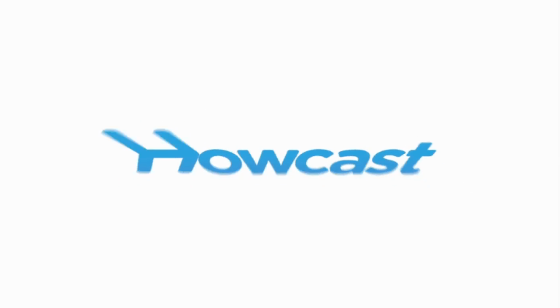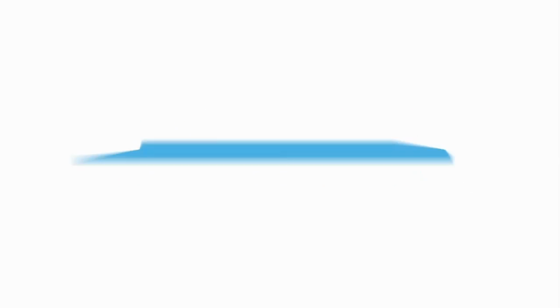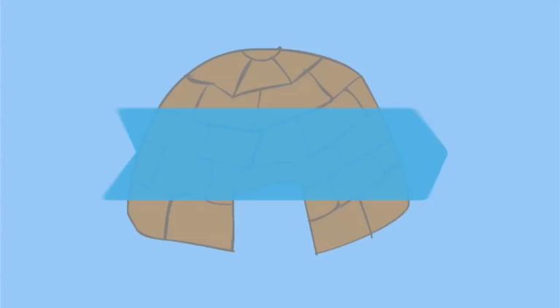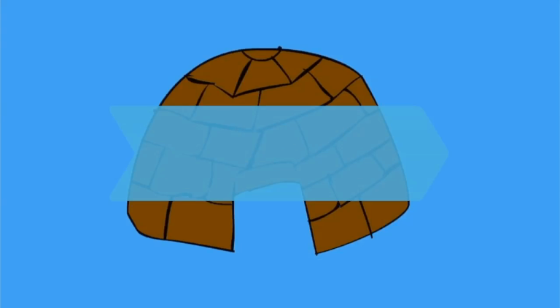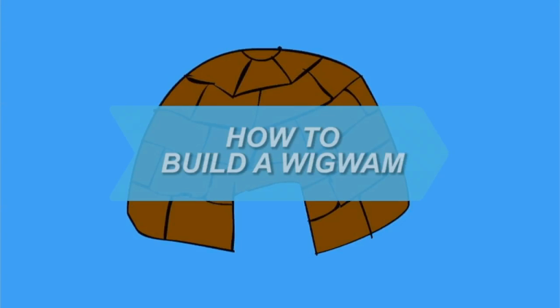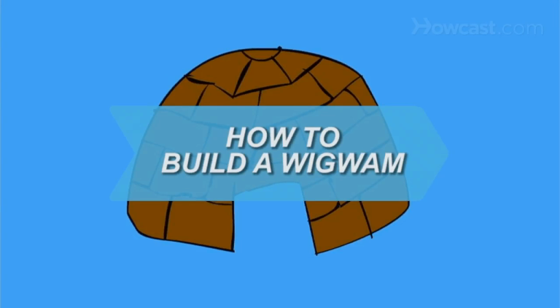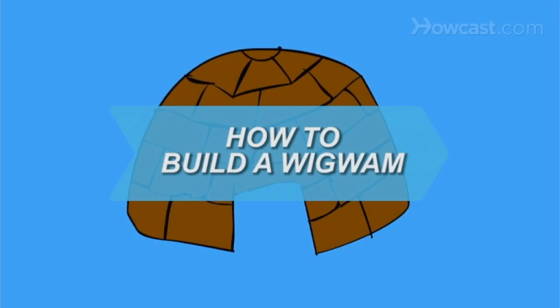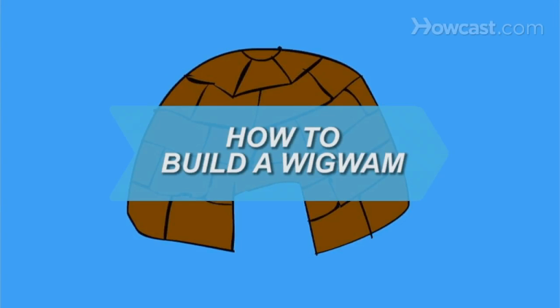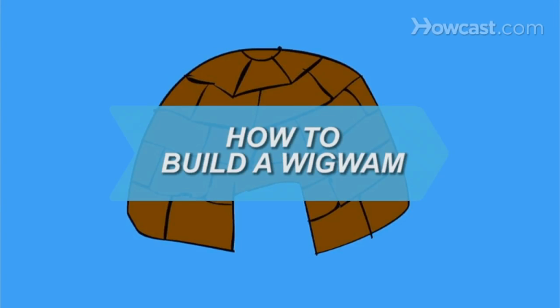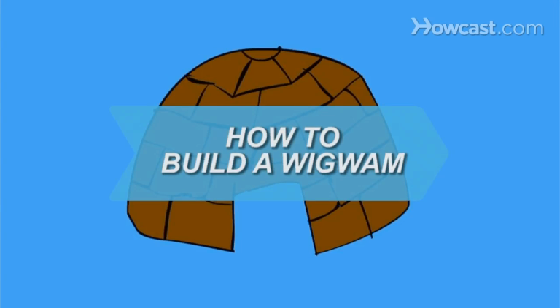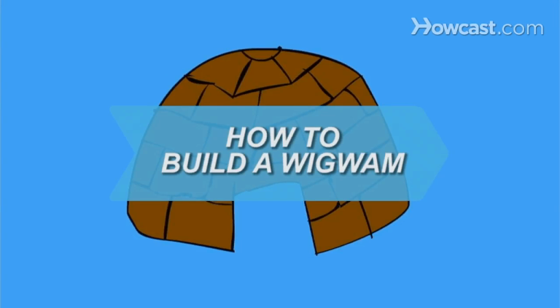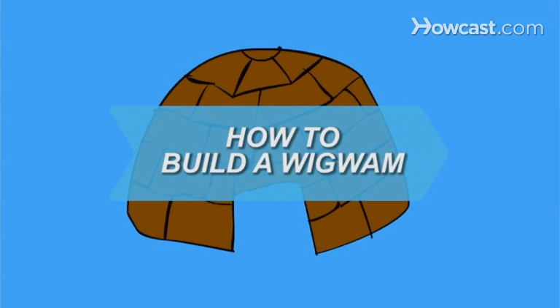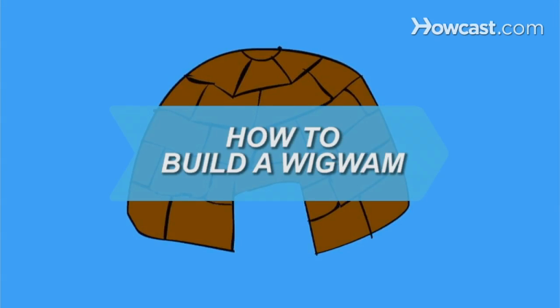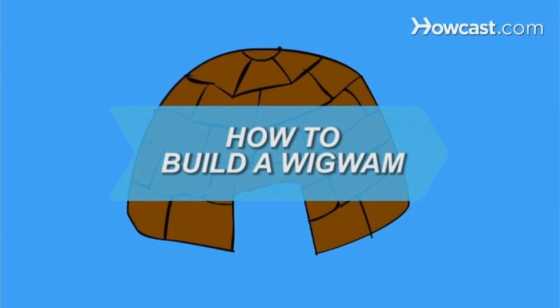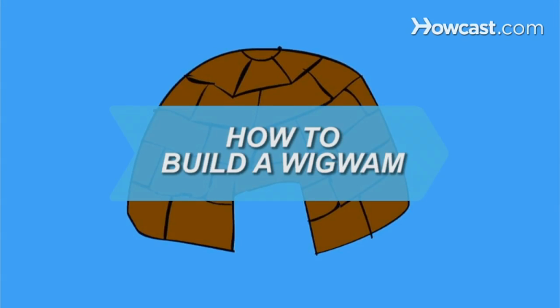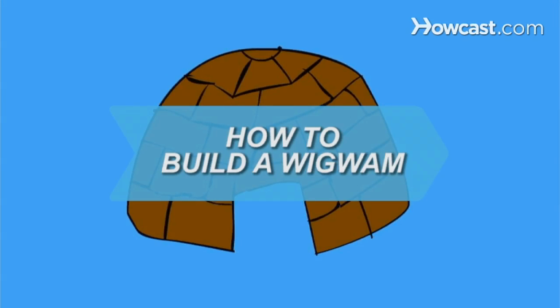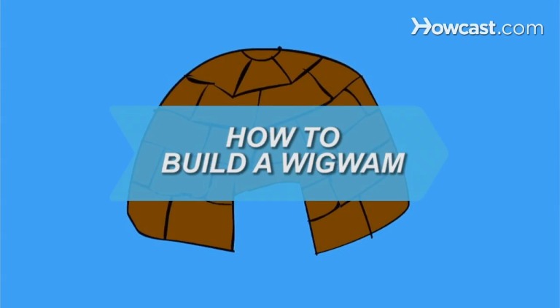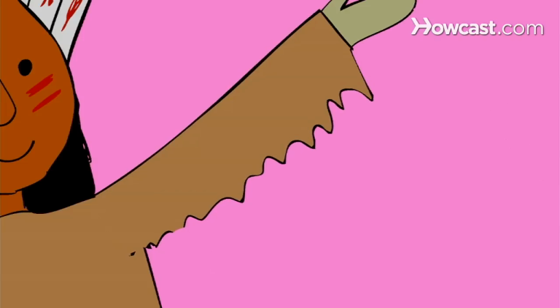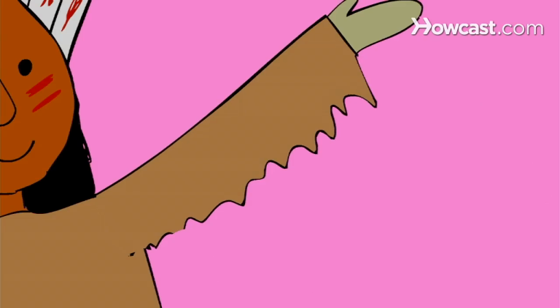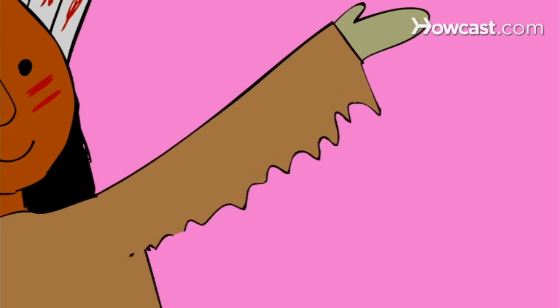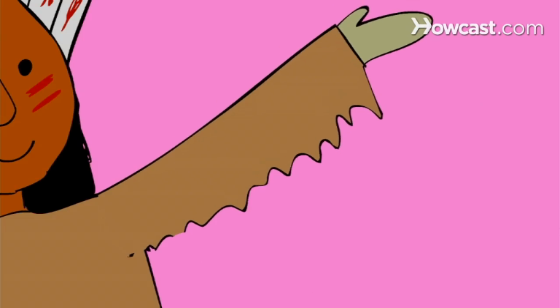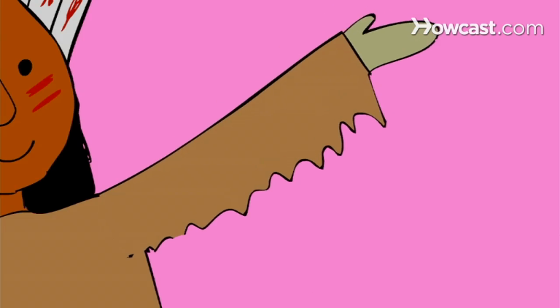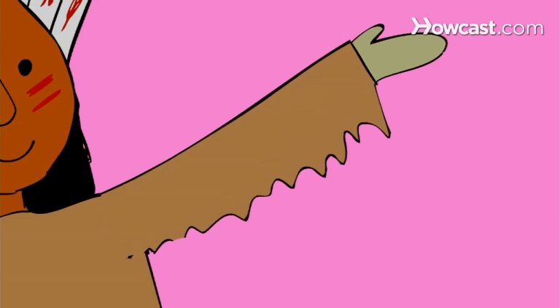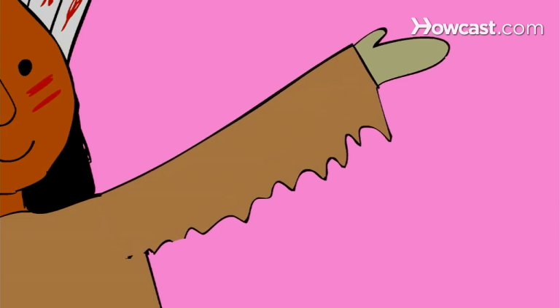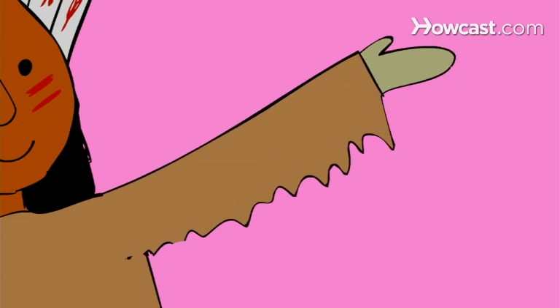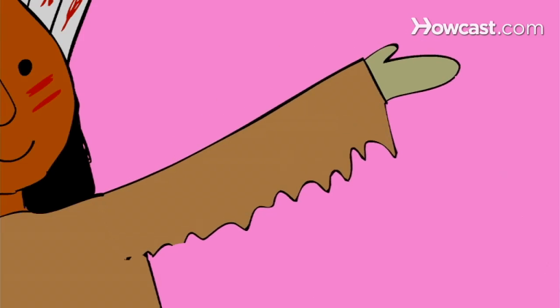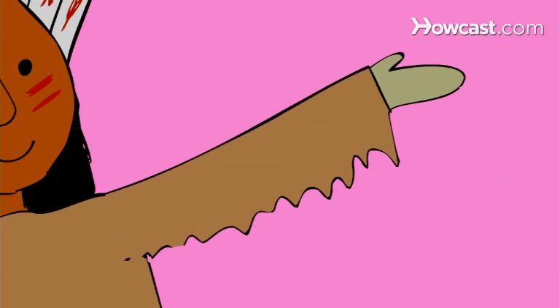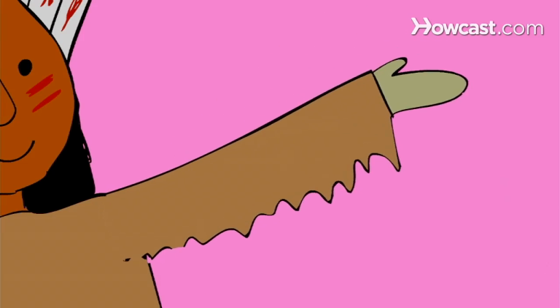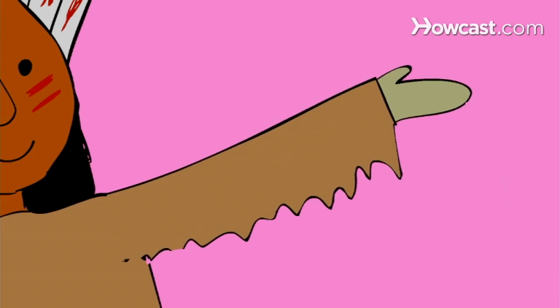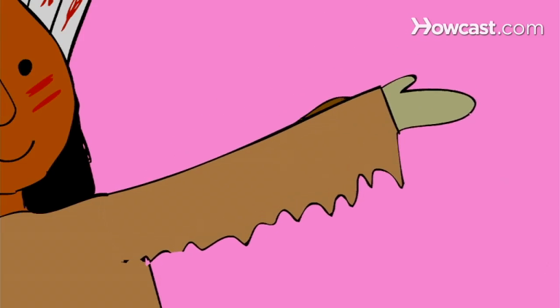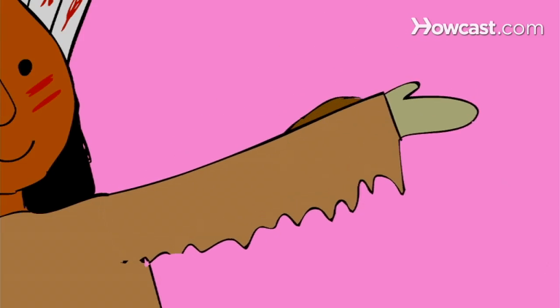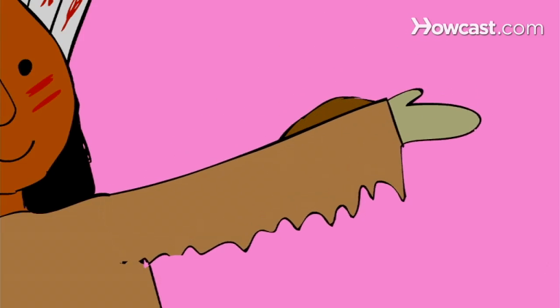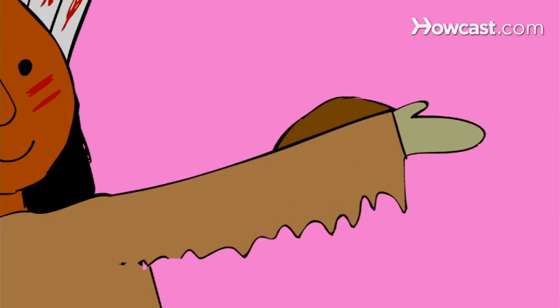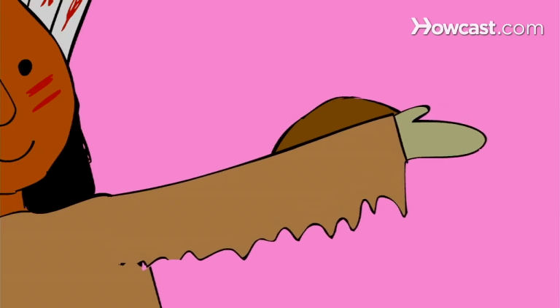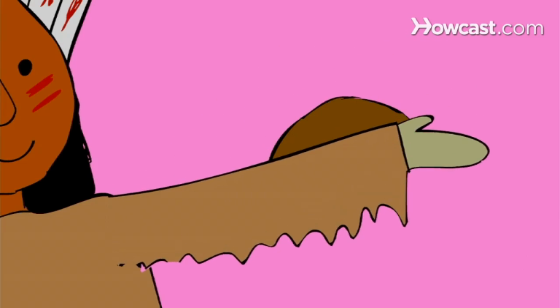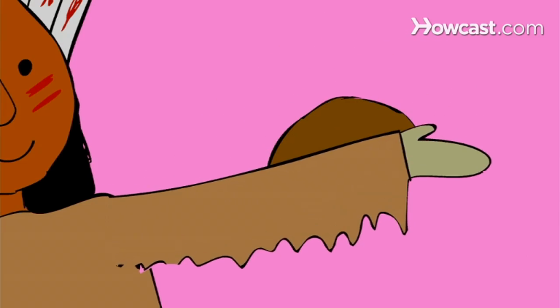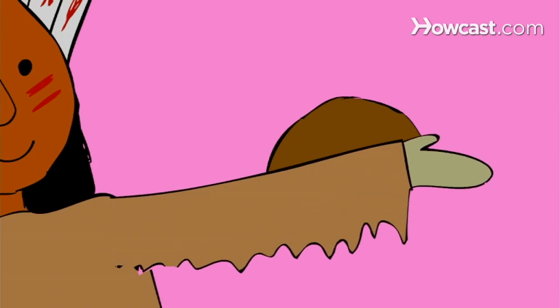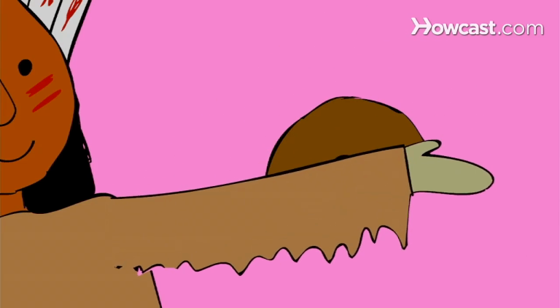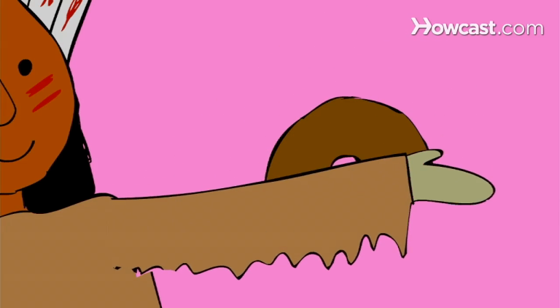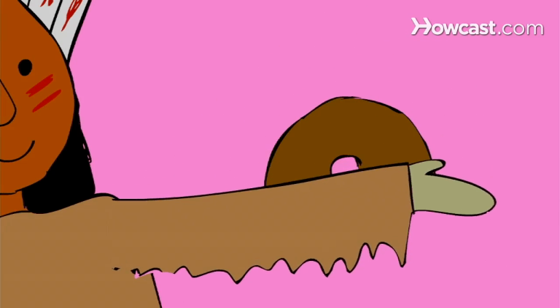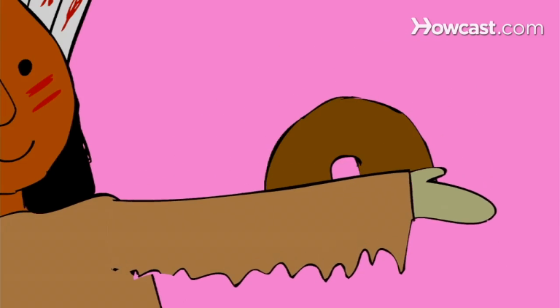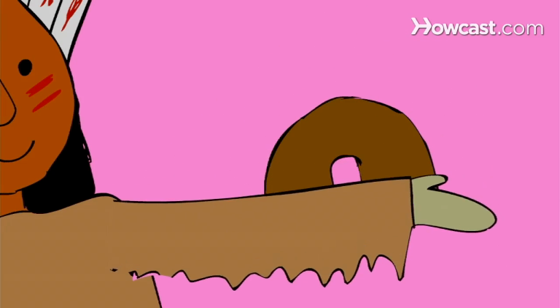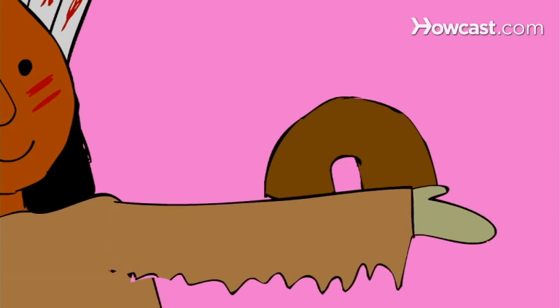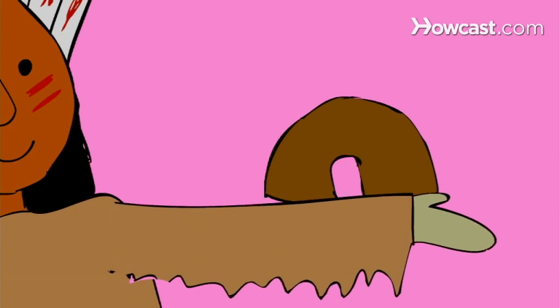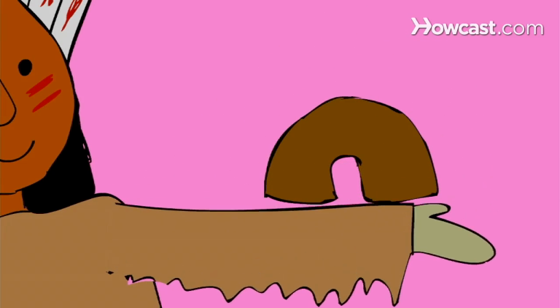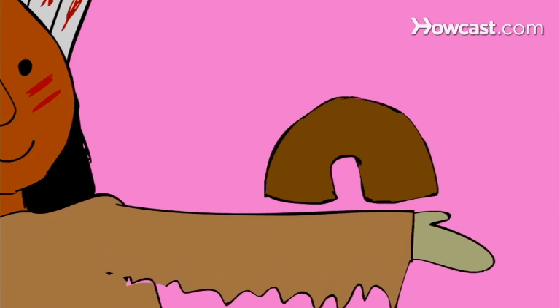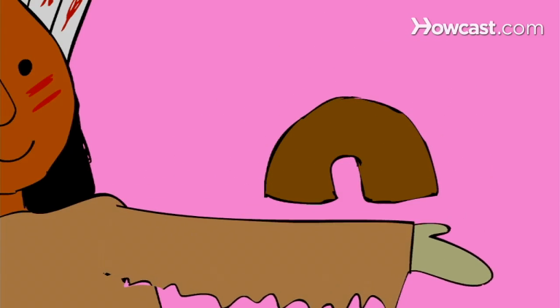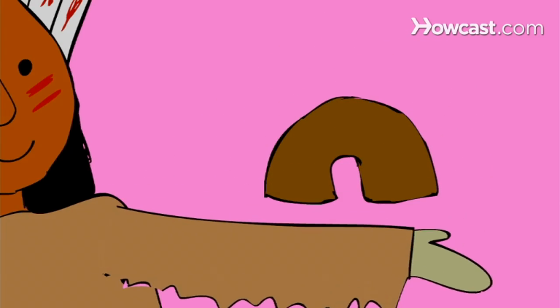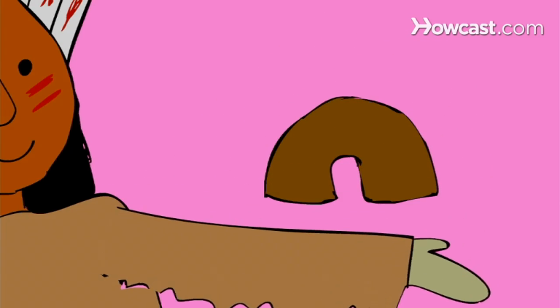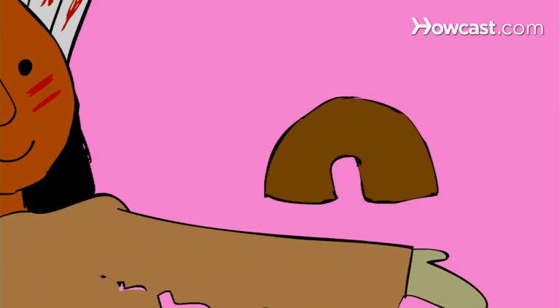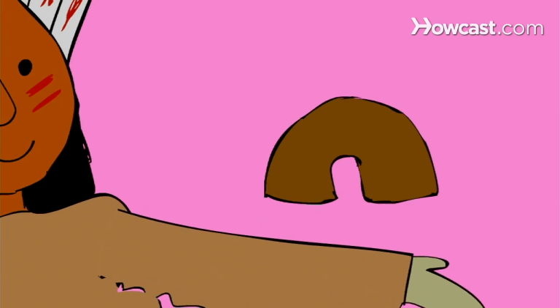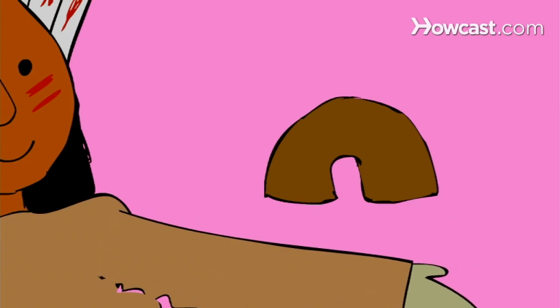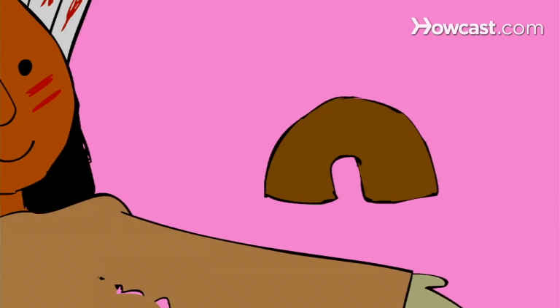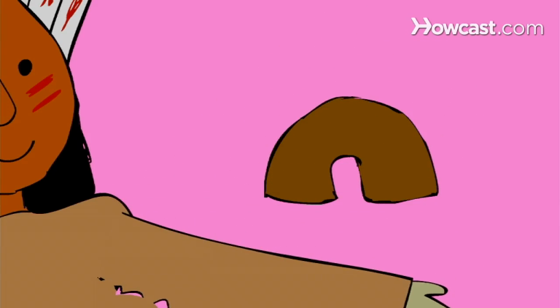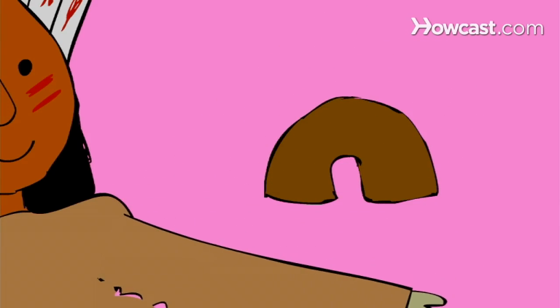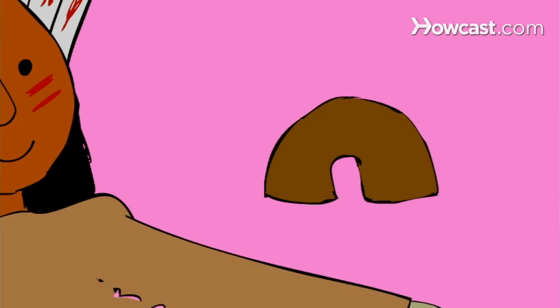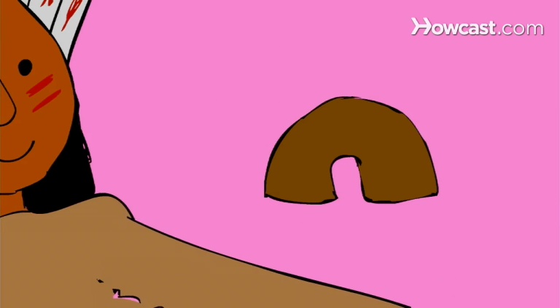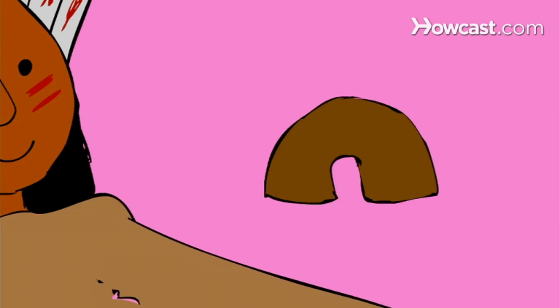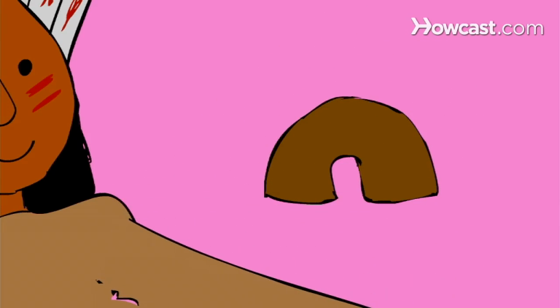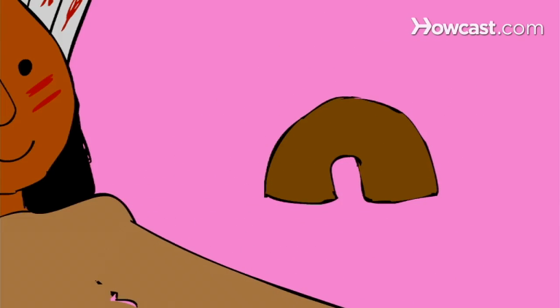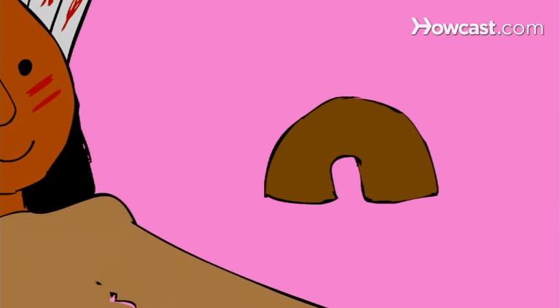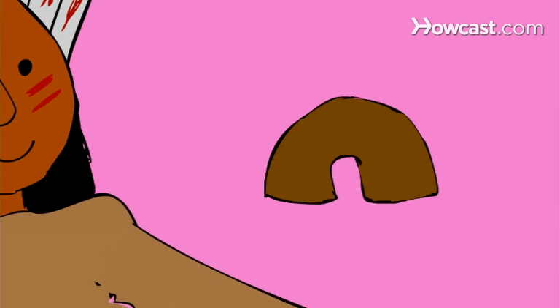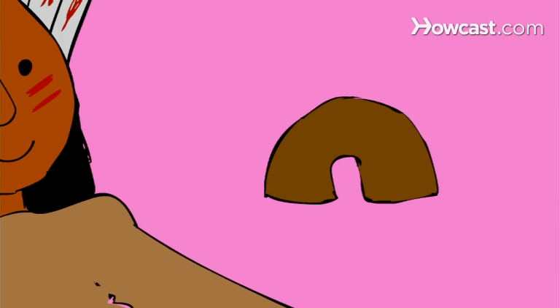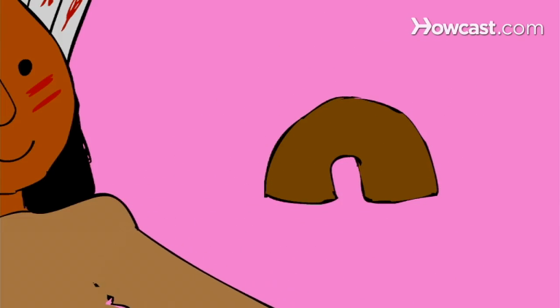How to Build a Wigwam. The wigwam was a shelter constructed by many Native American peoples in the eastern part of North America.